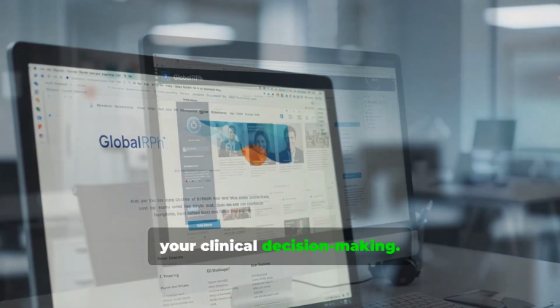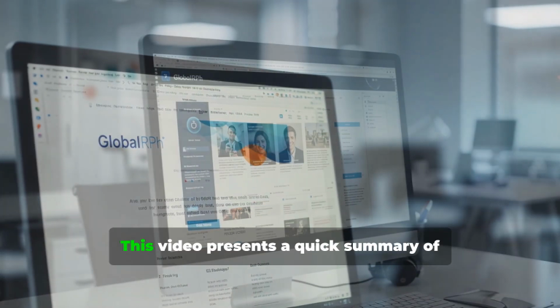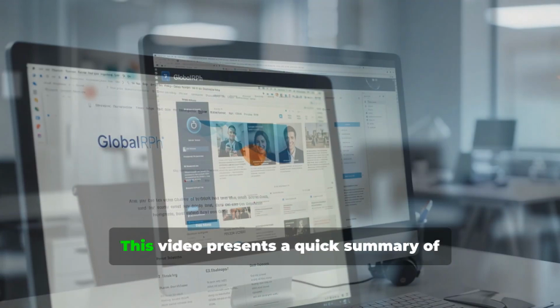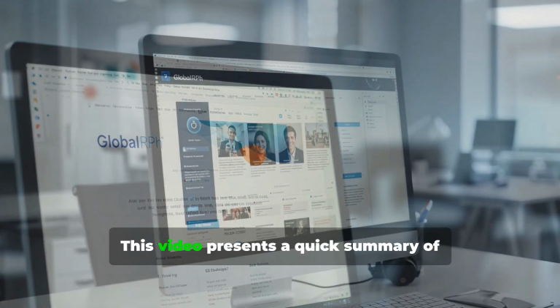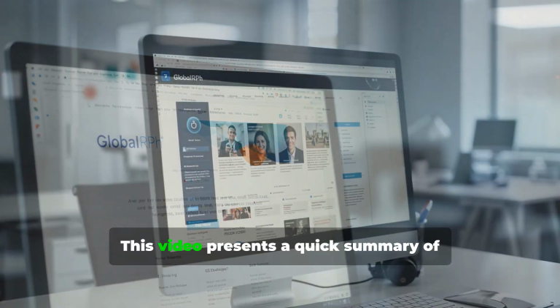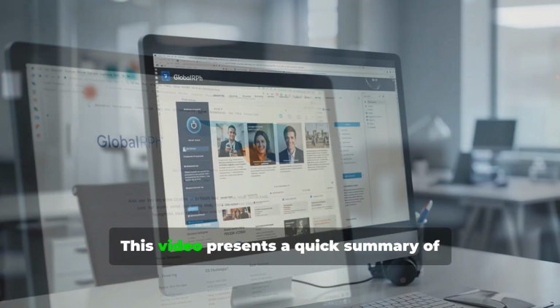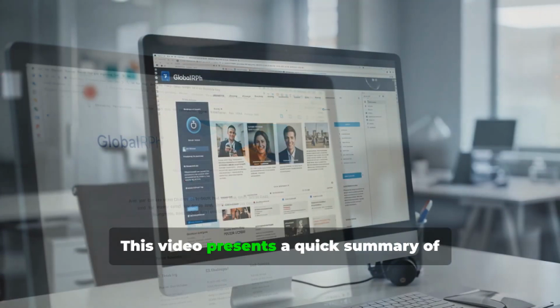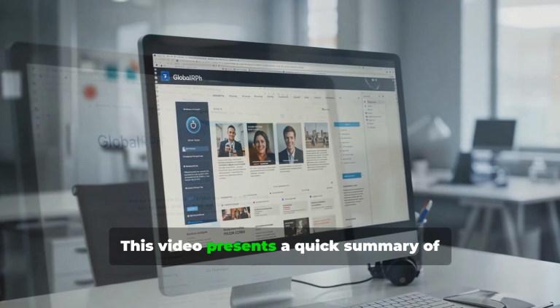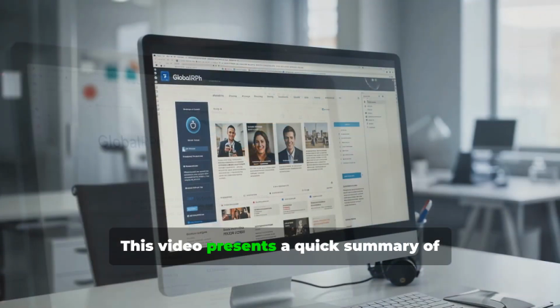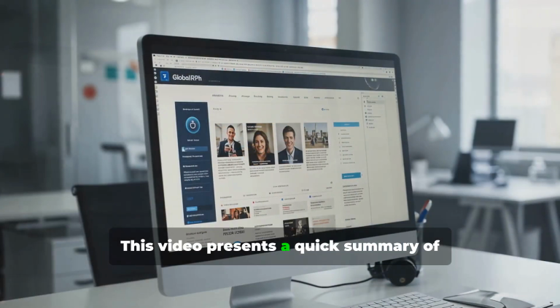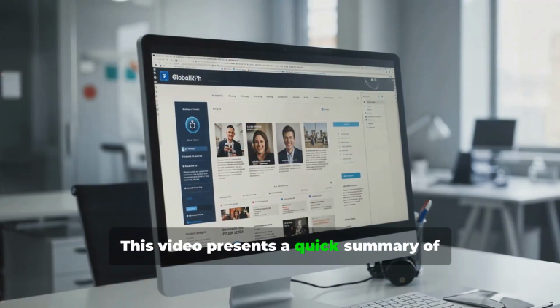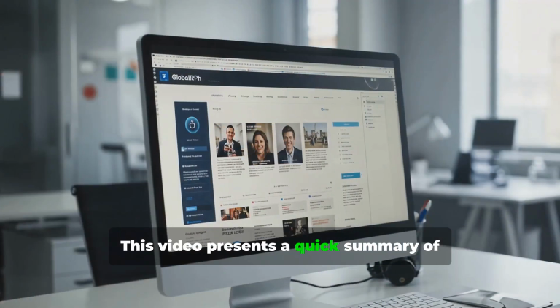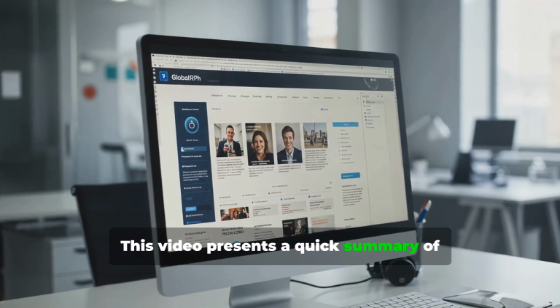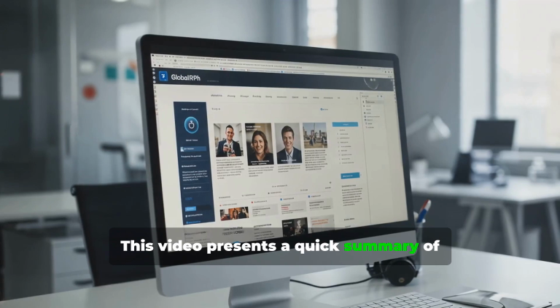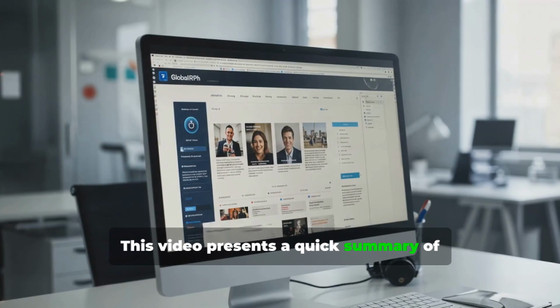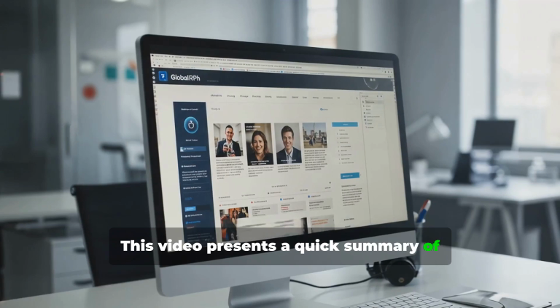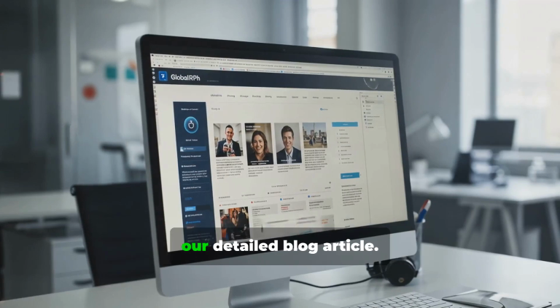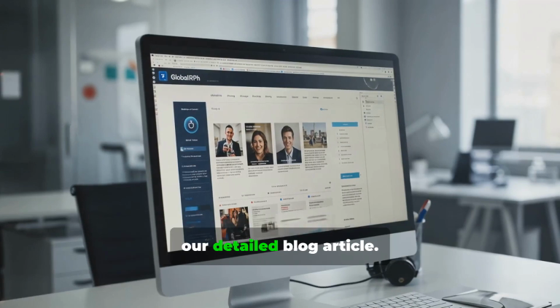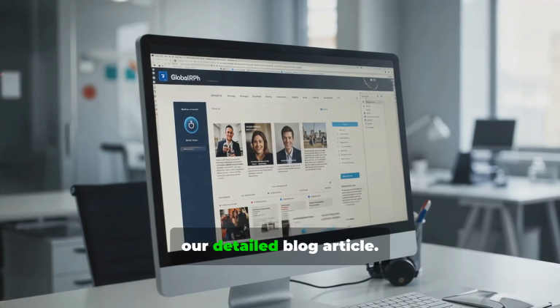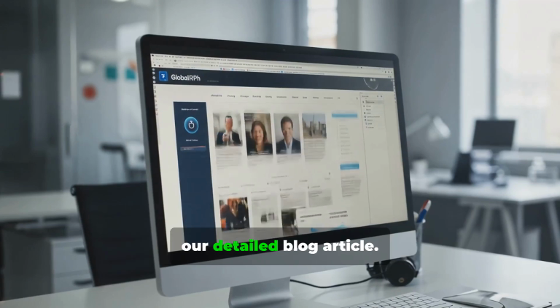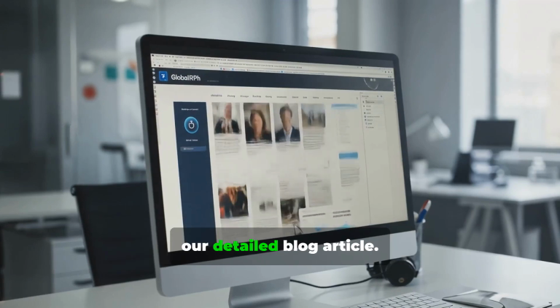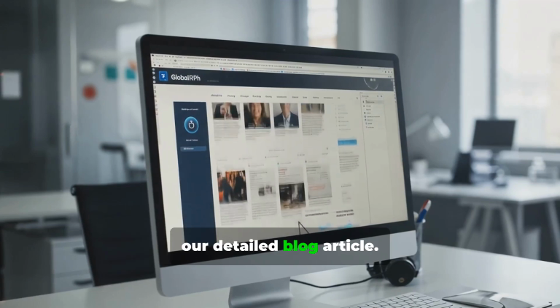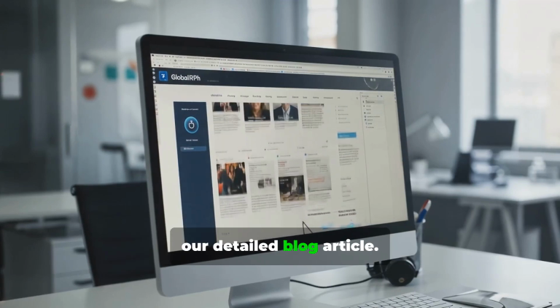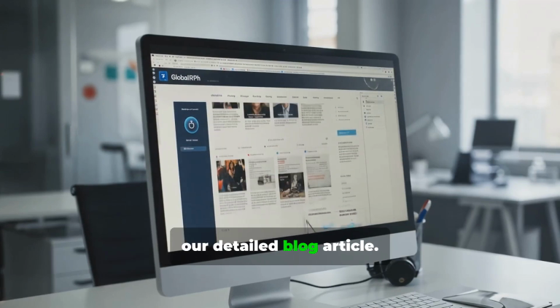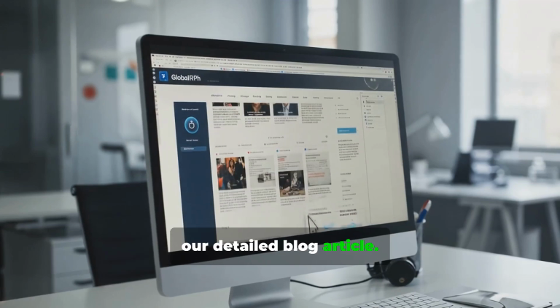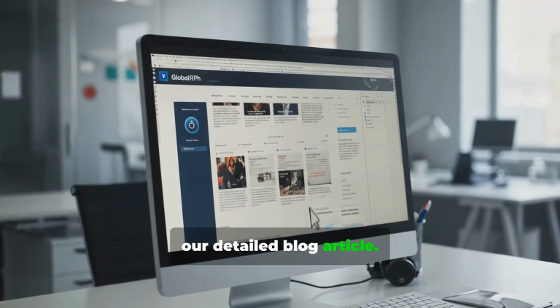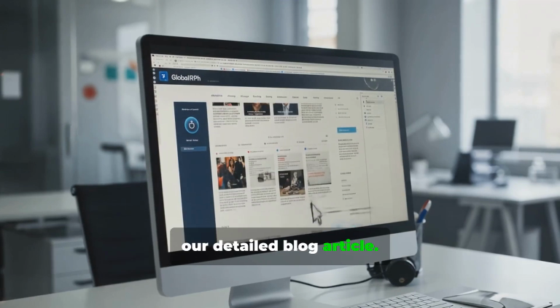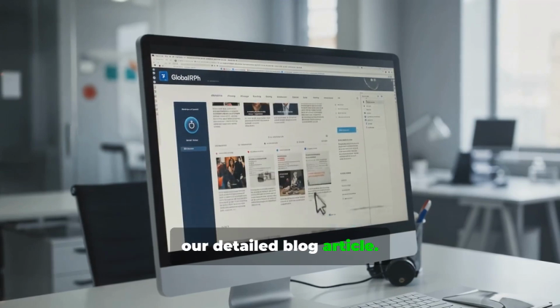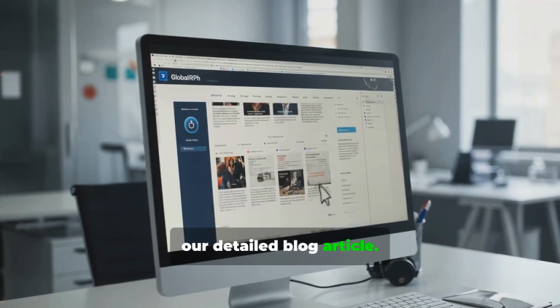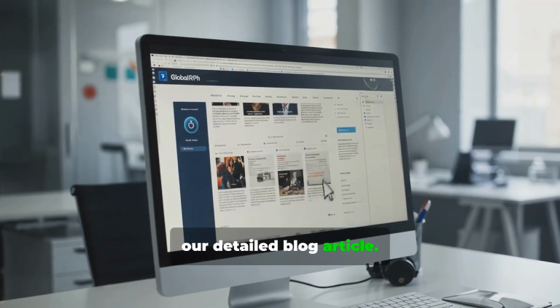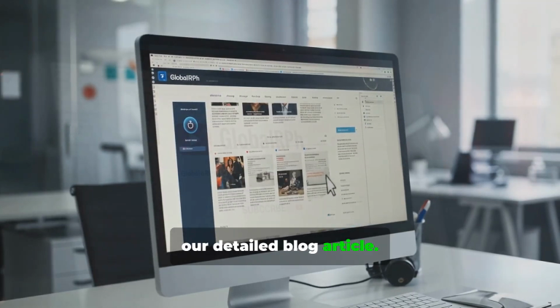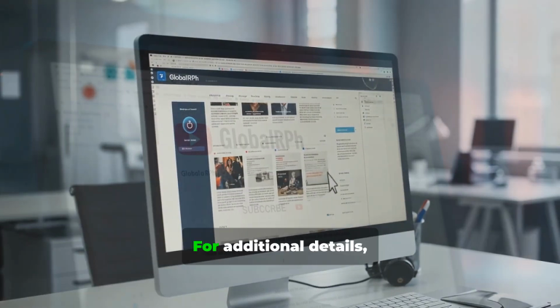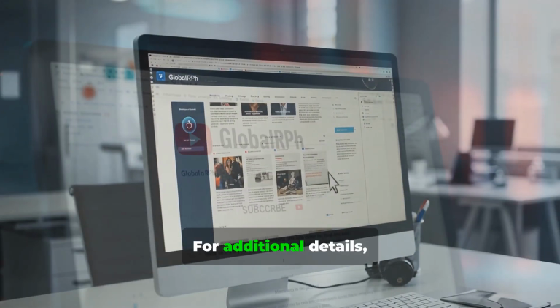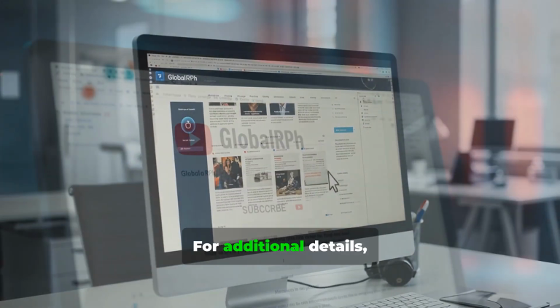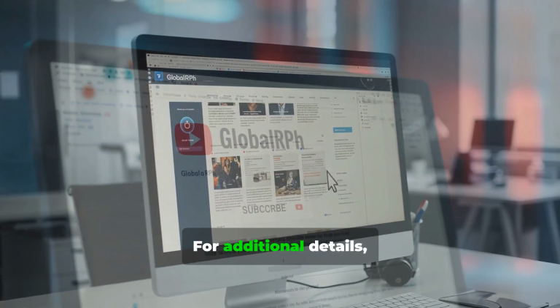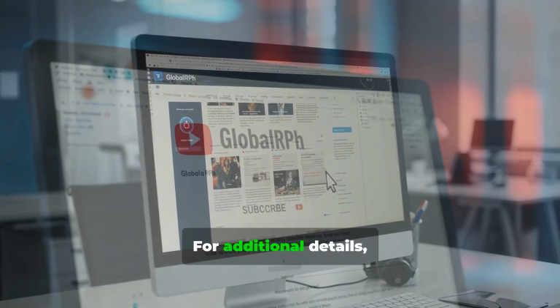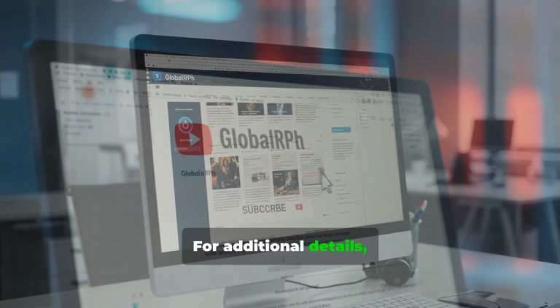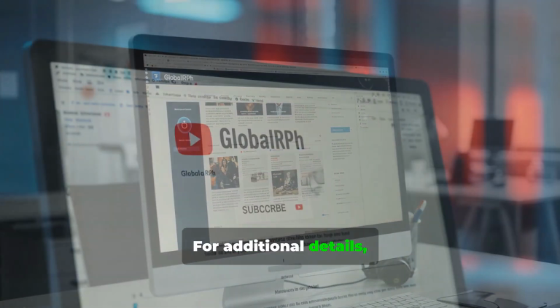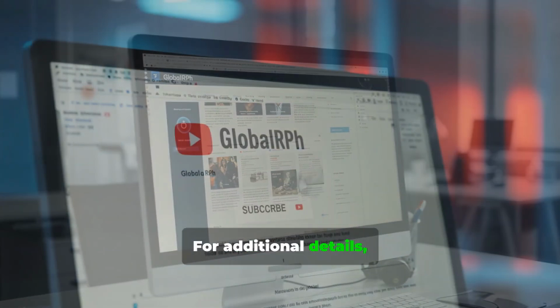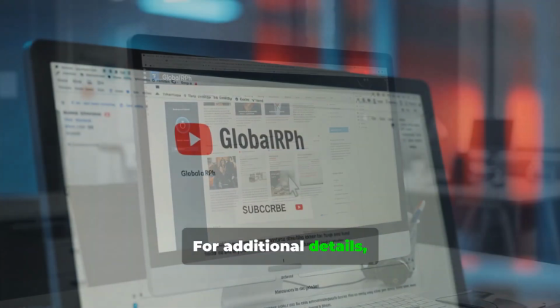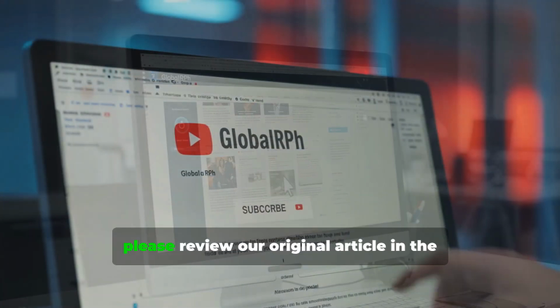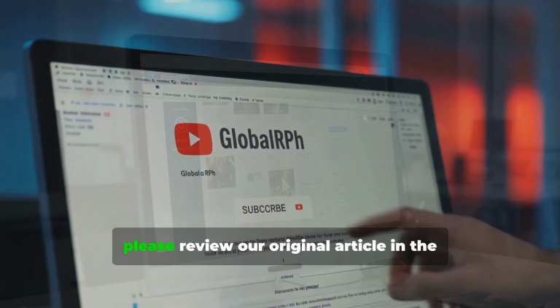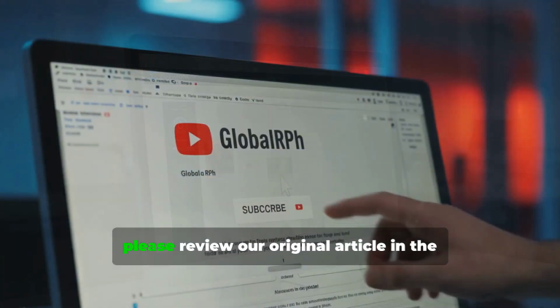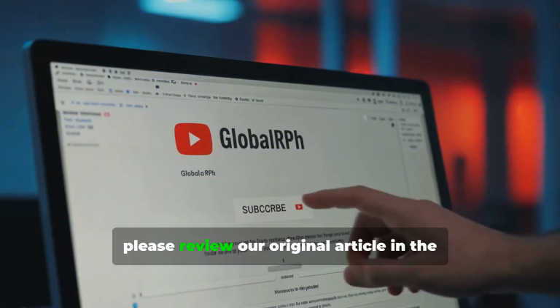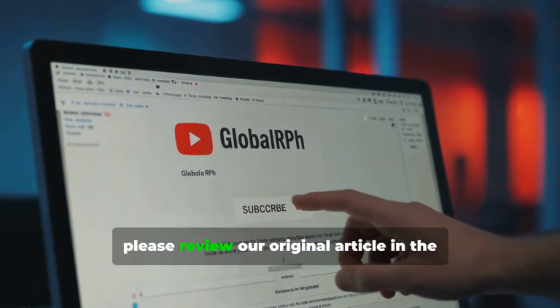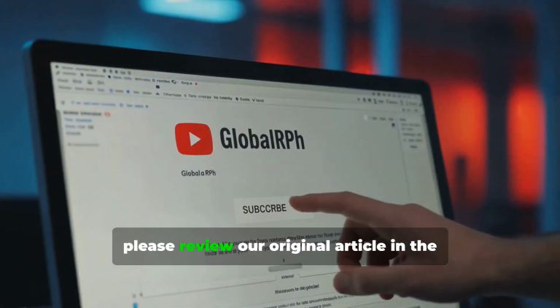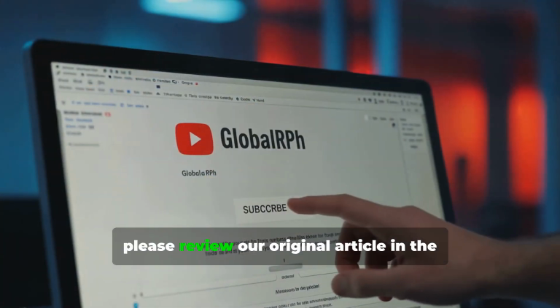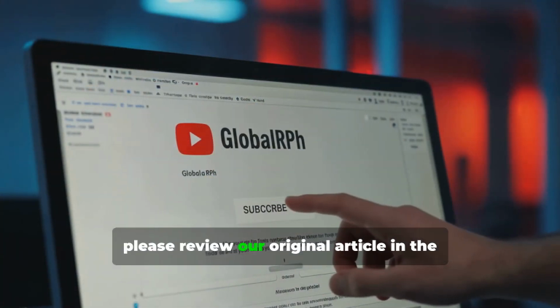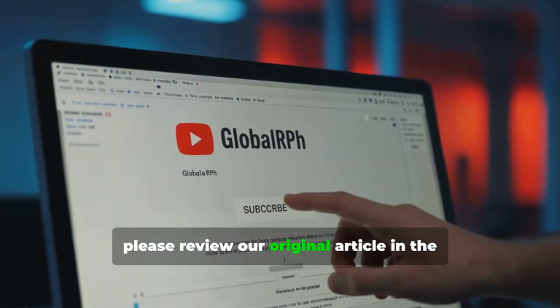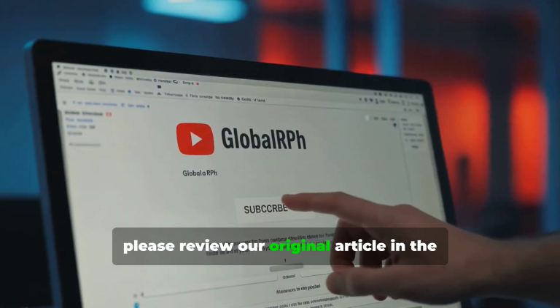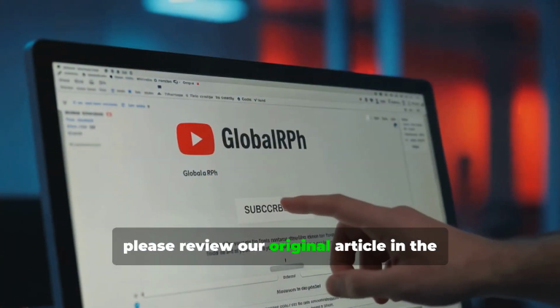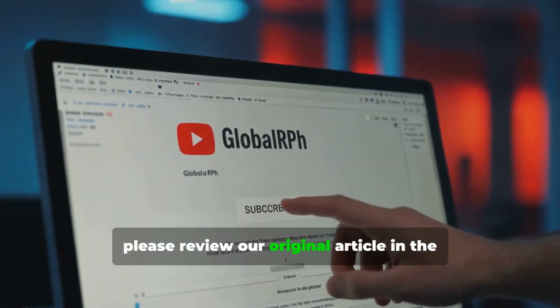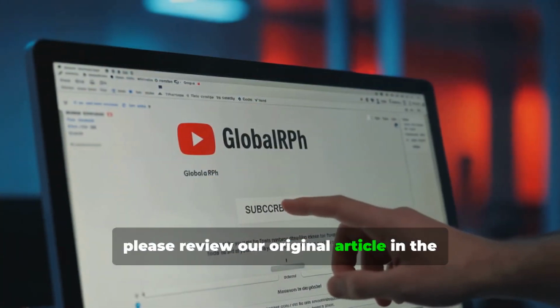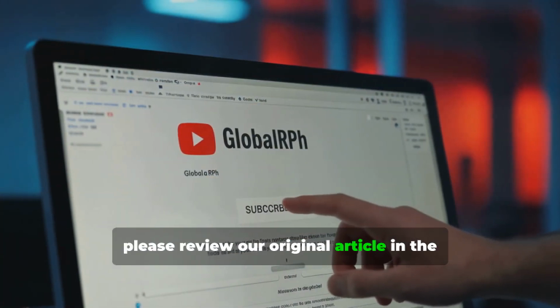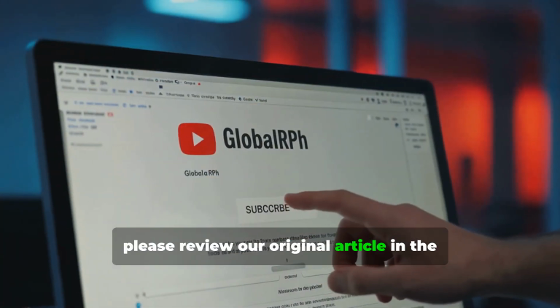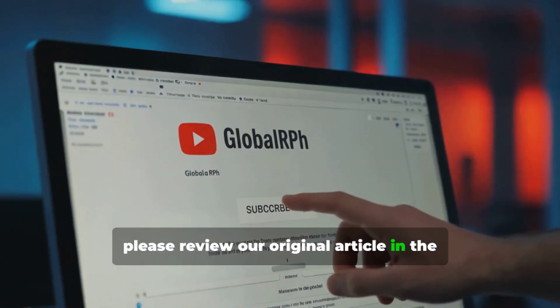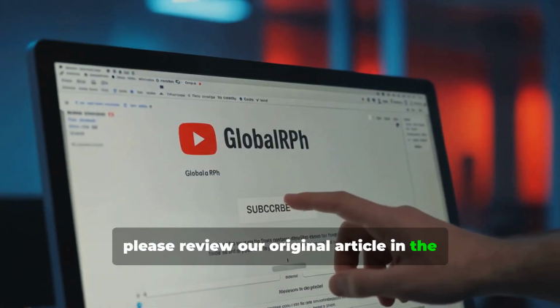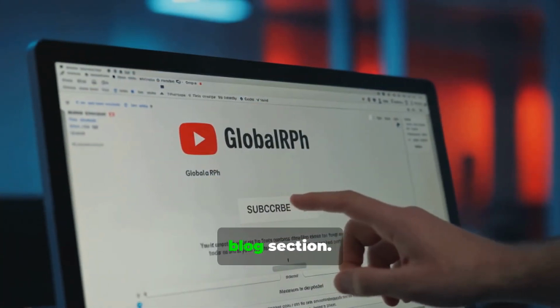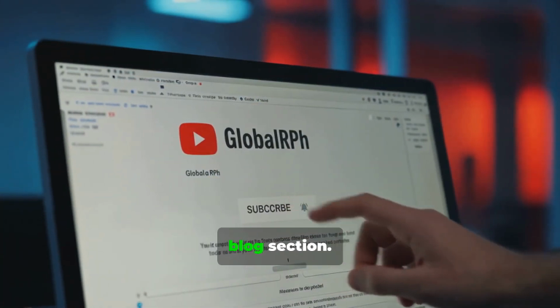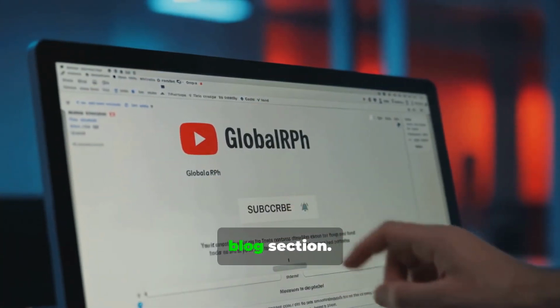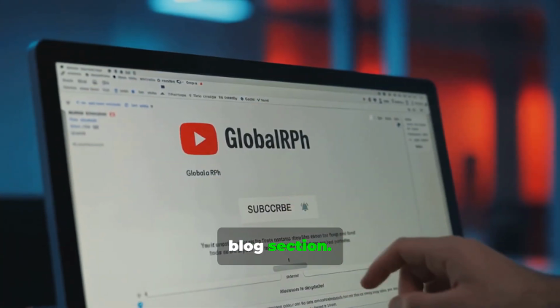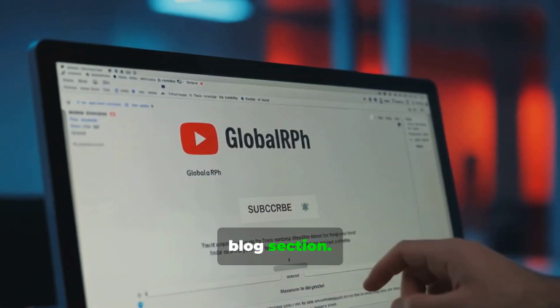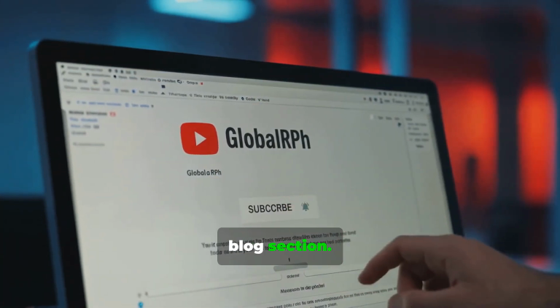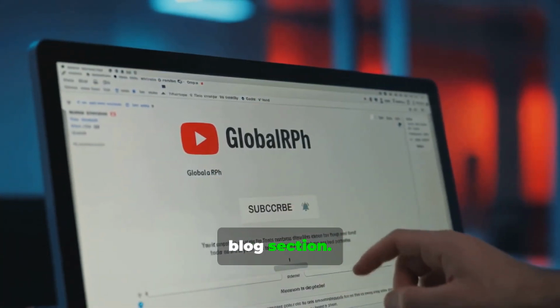This video presents a quick summary of our detailed blog article. For additional details, please review our original article in the blog section.